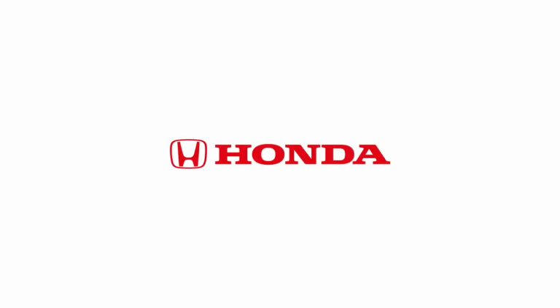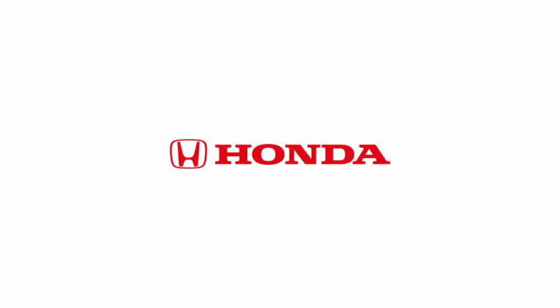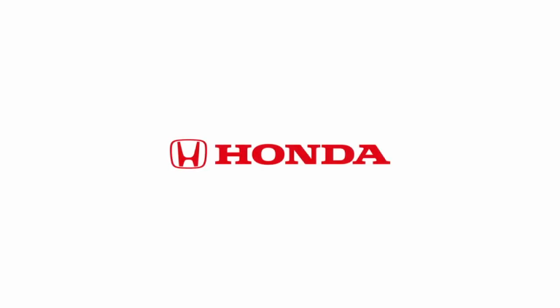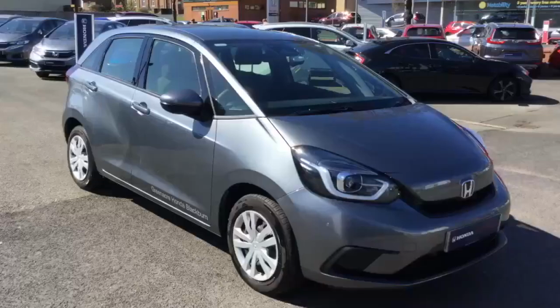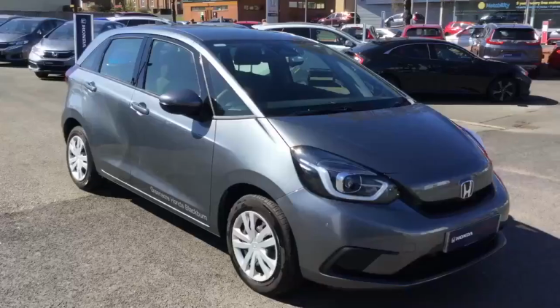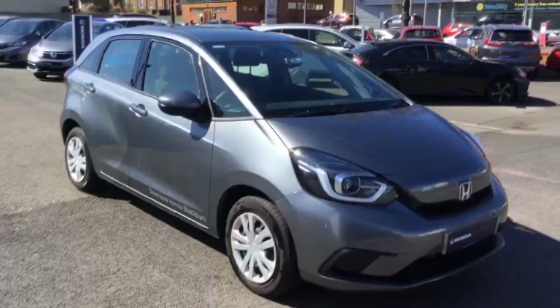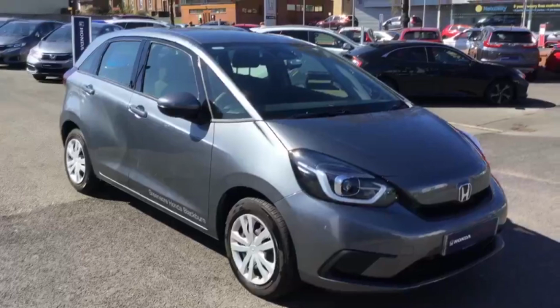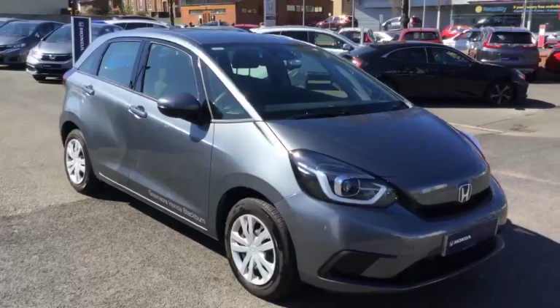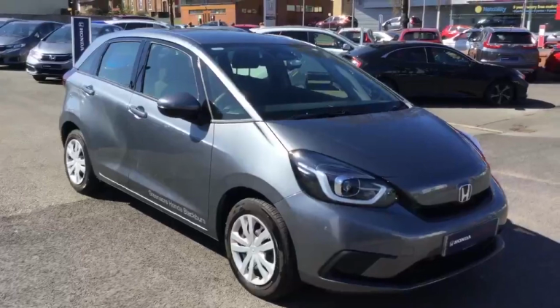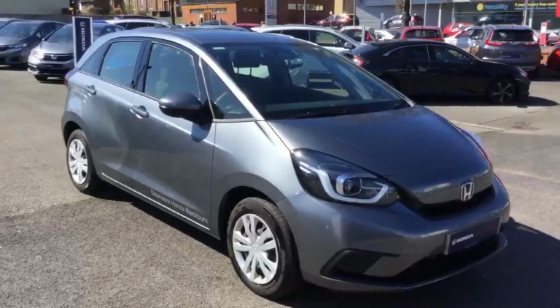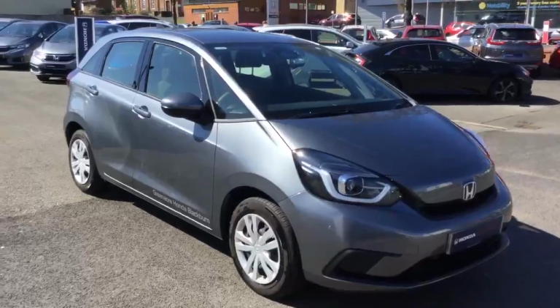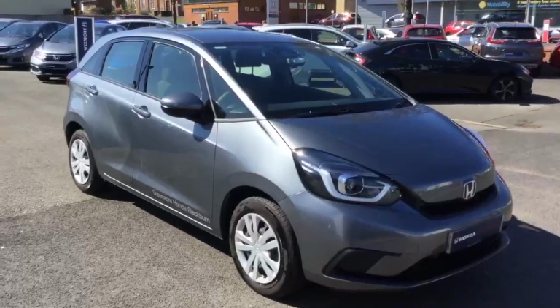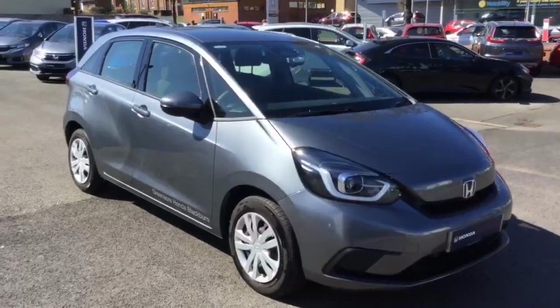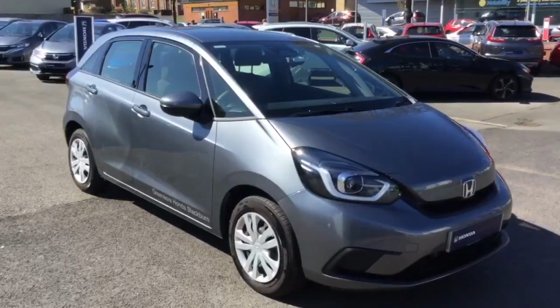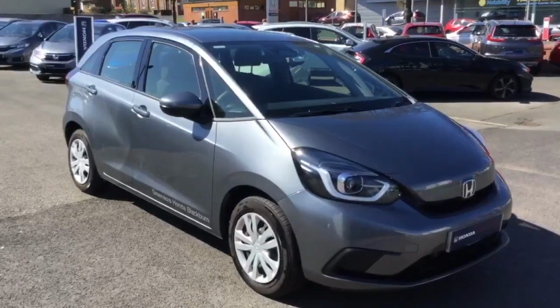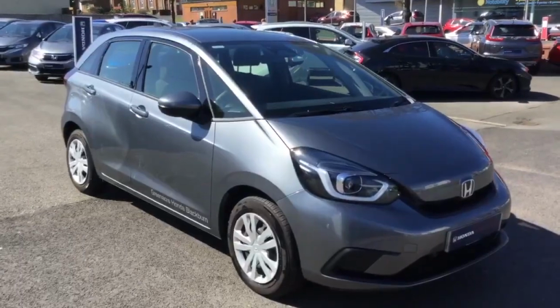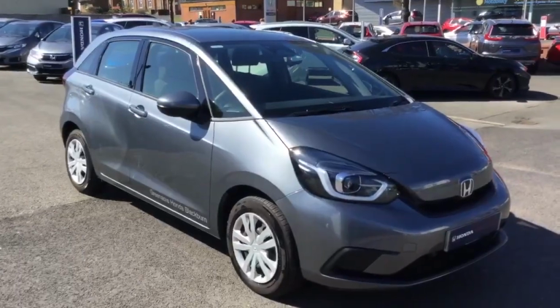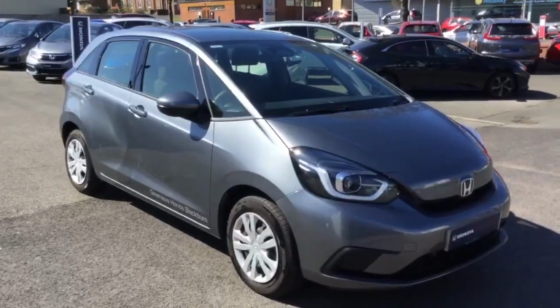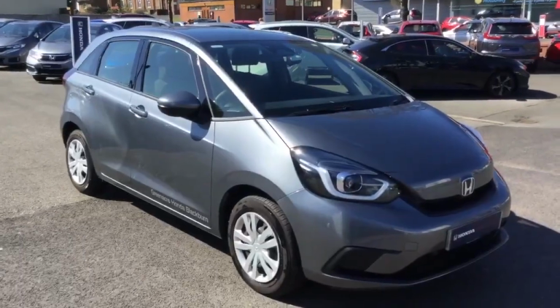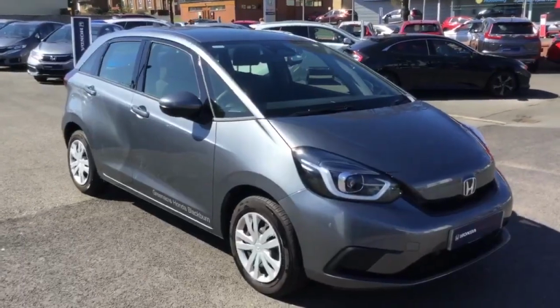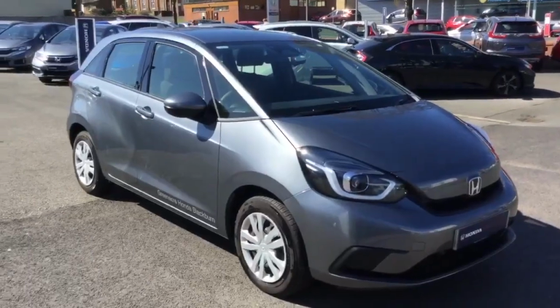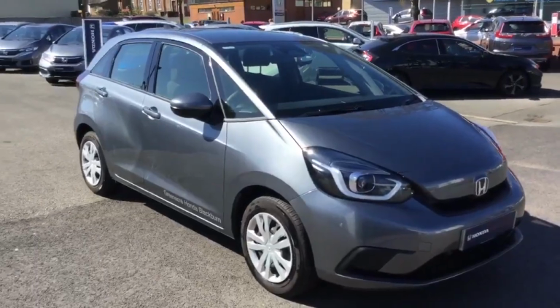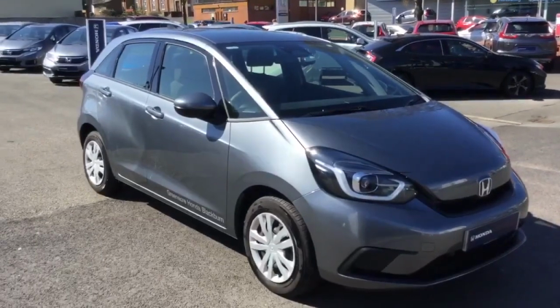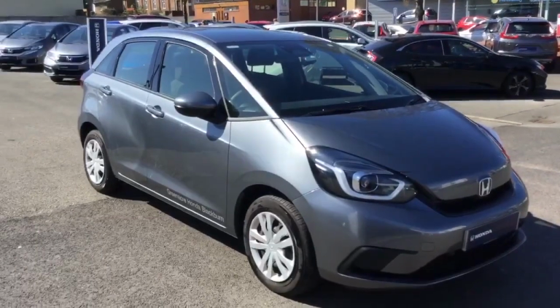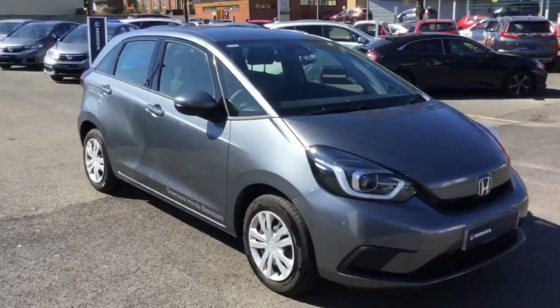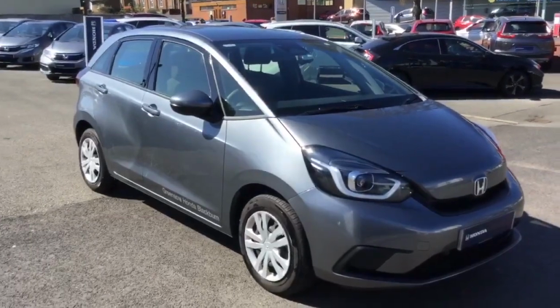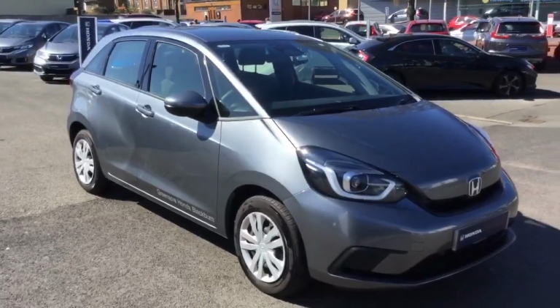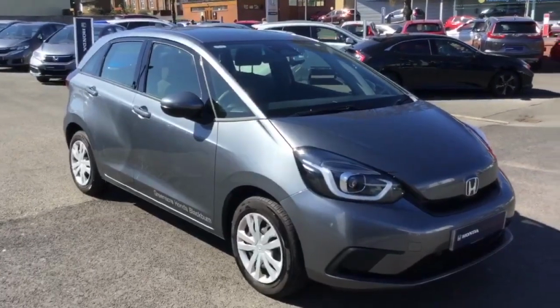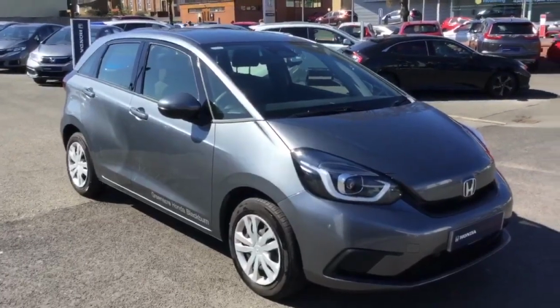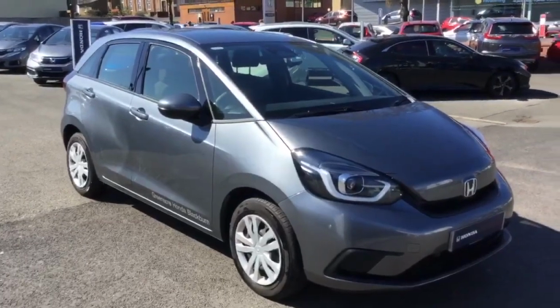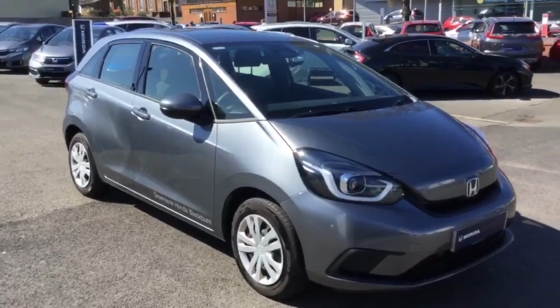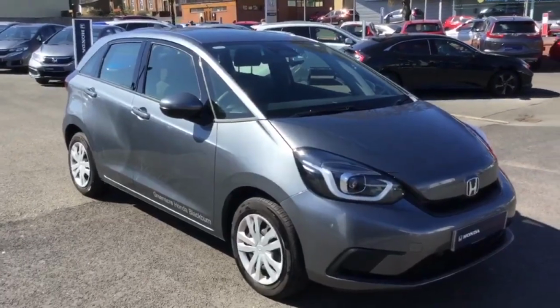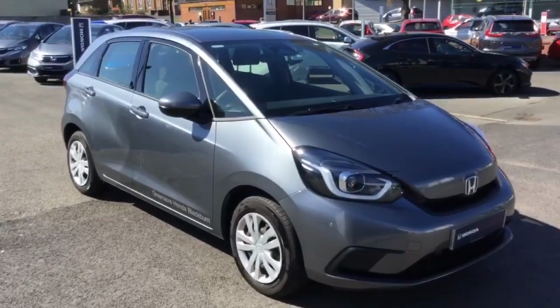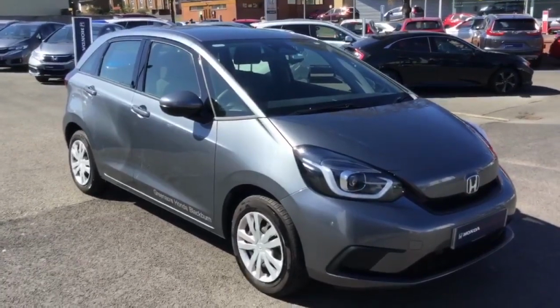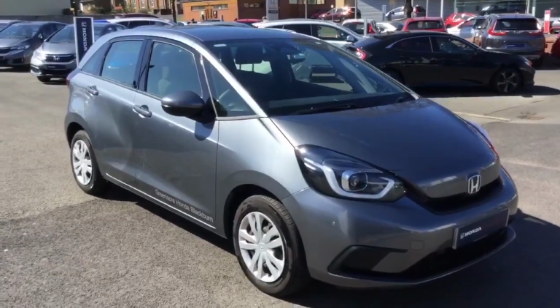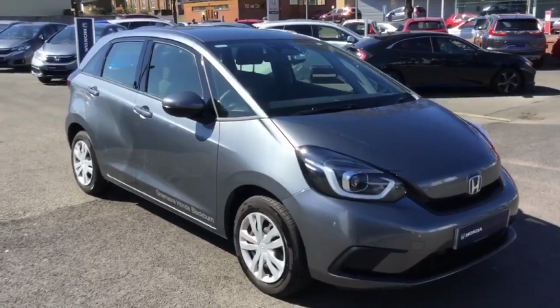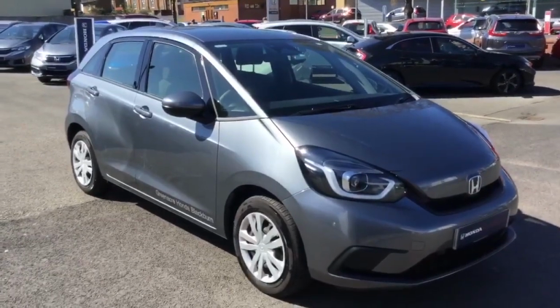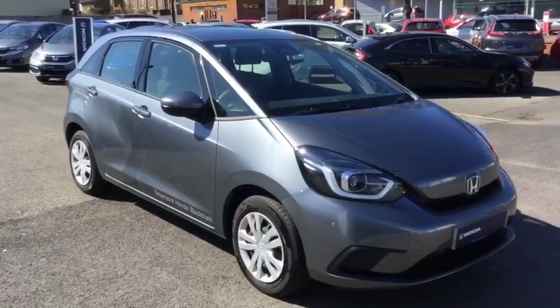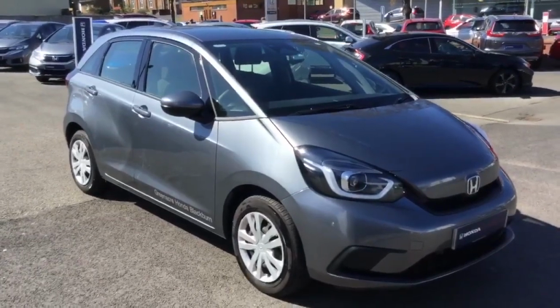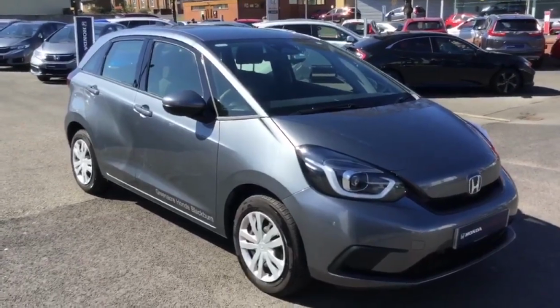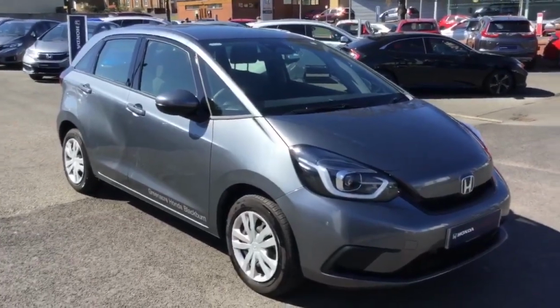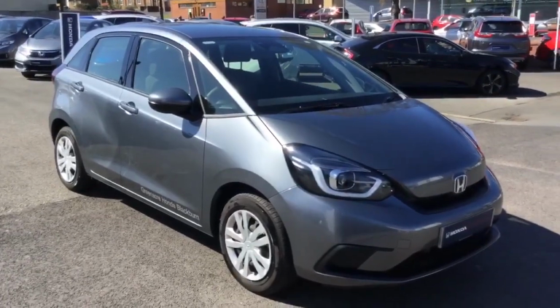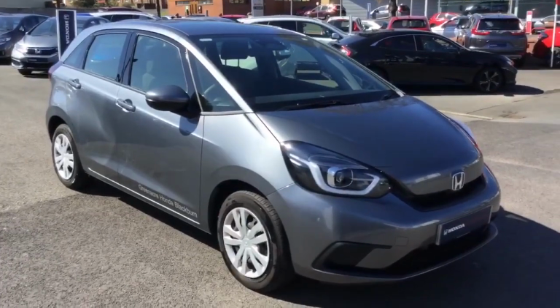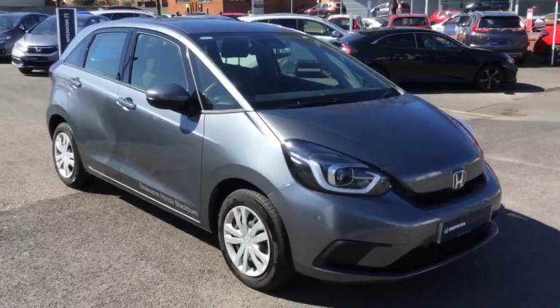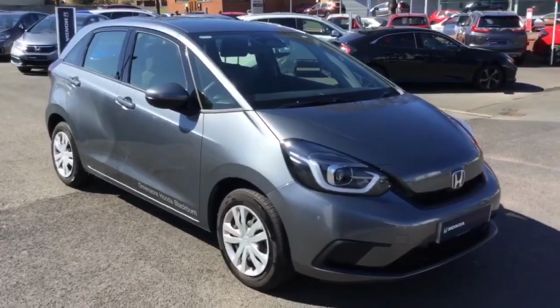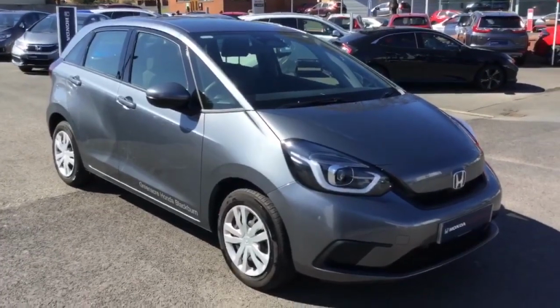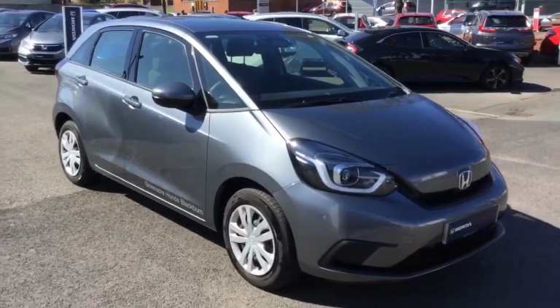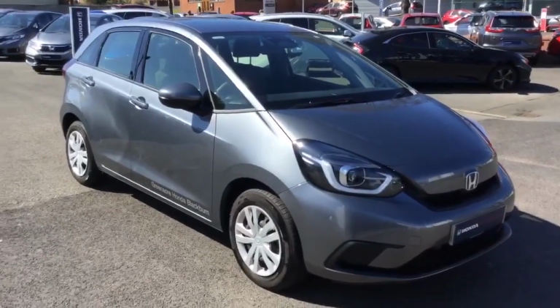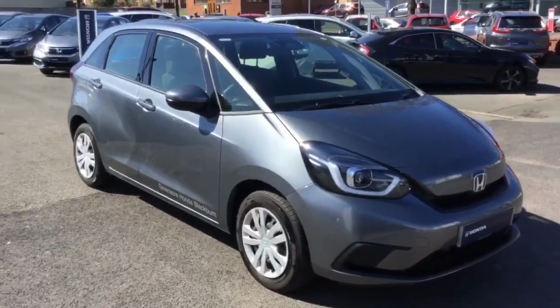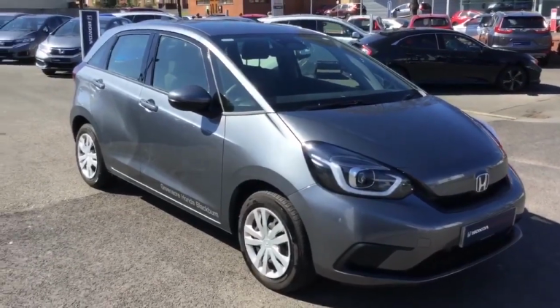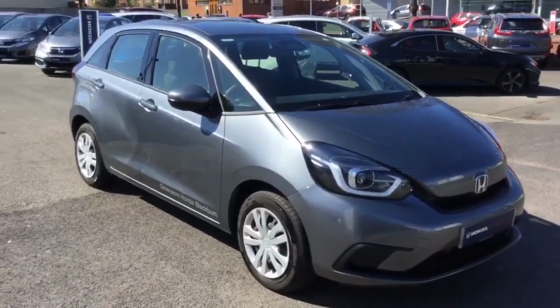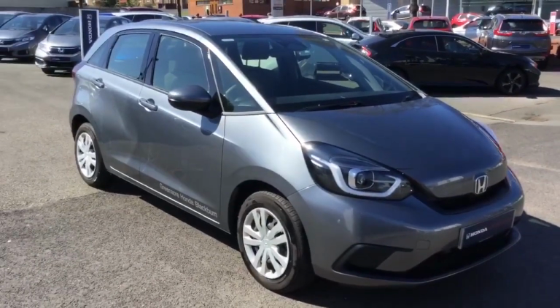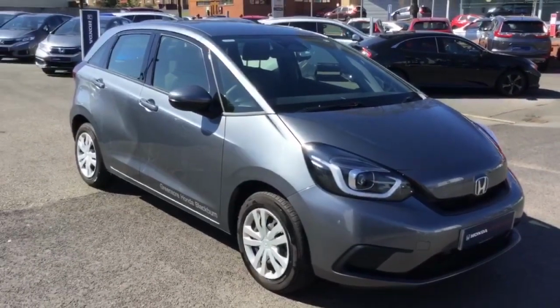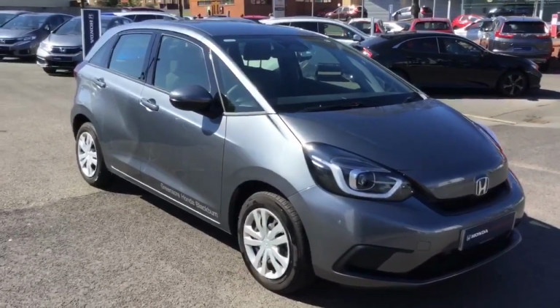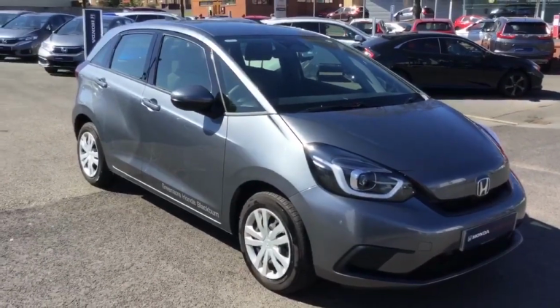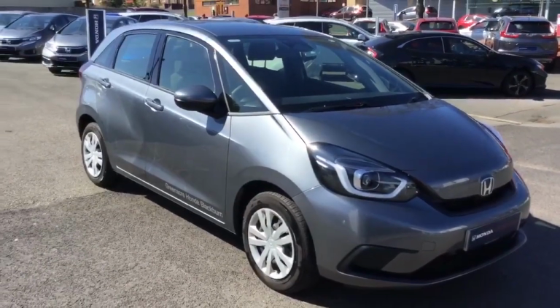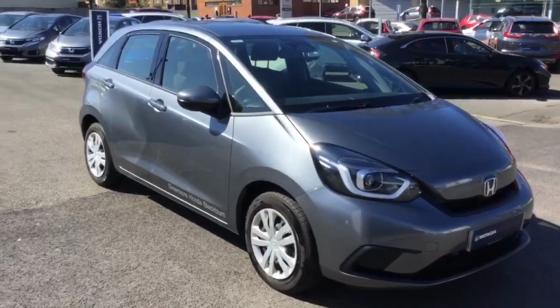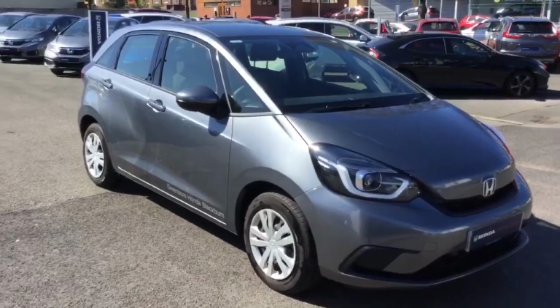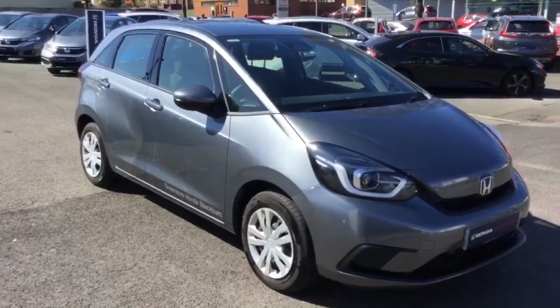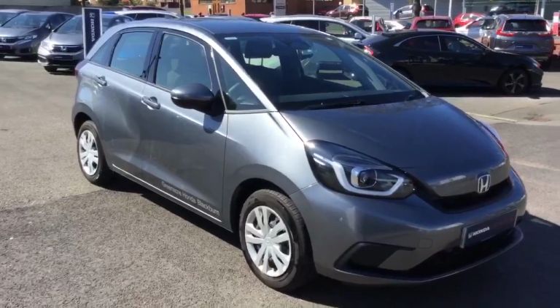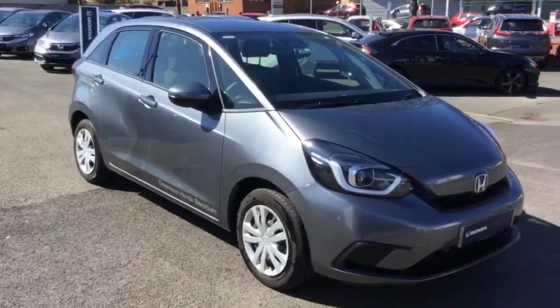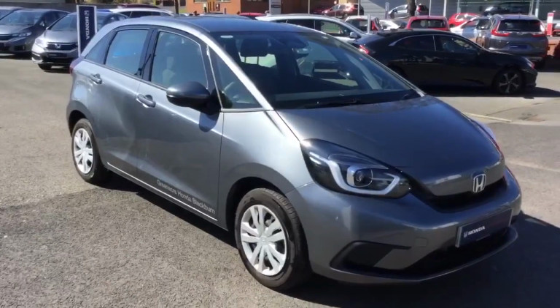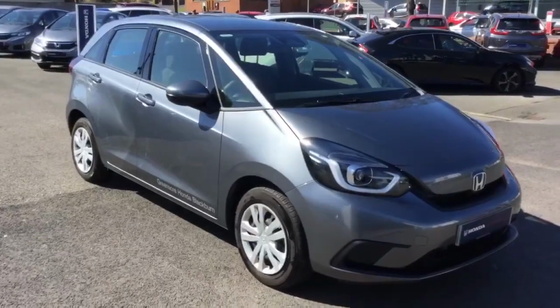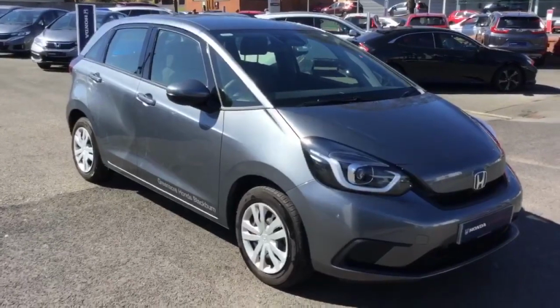Honda Jazz 1.5 SE Self-Charging Hybrid Automatic in Shining Grey.